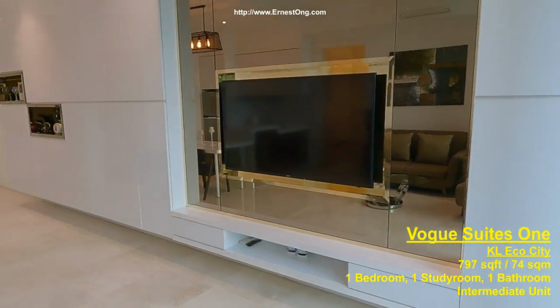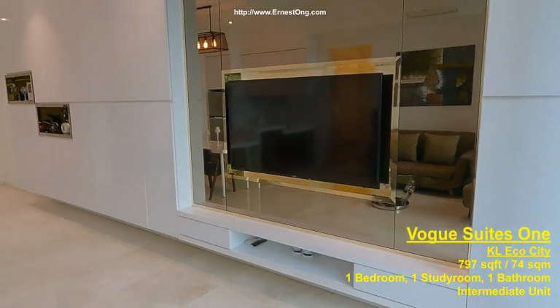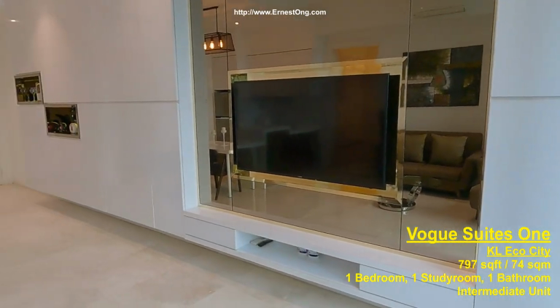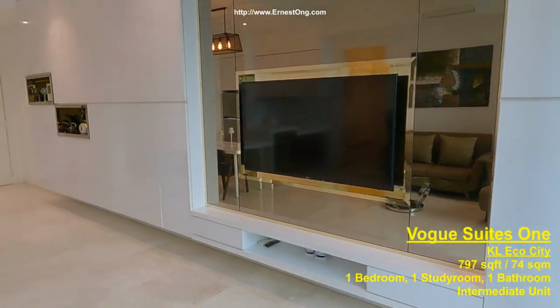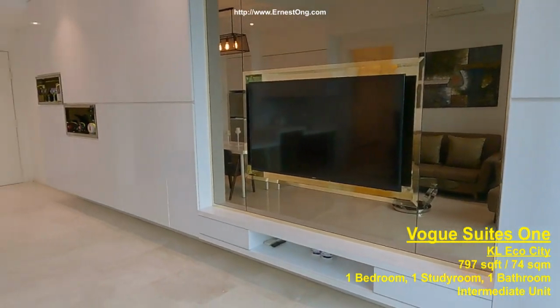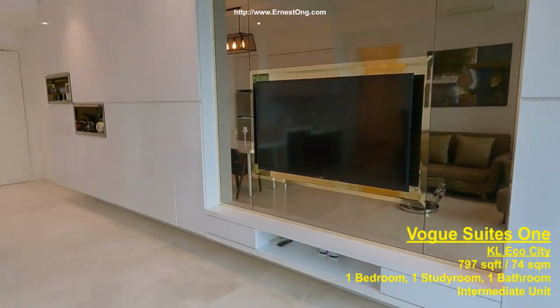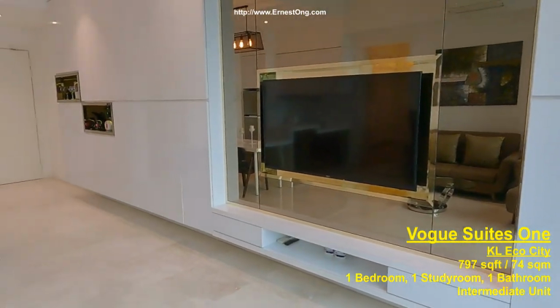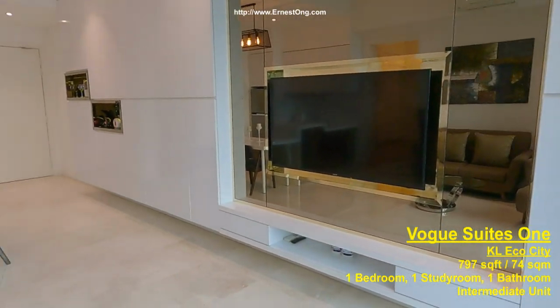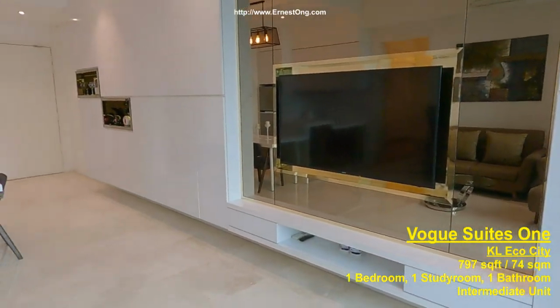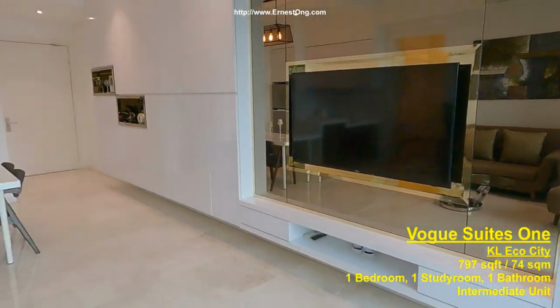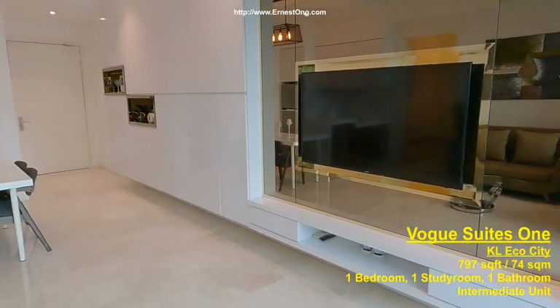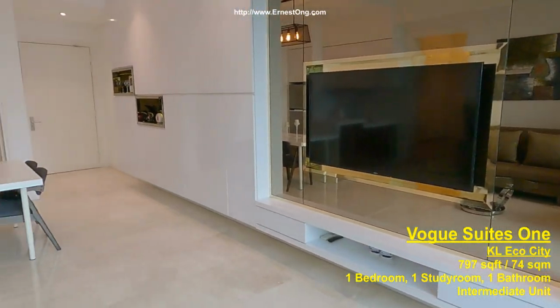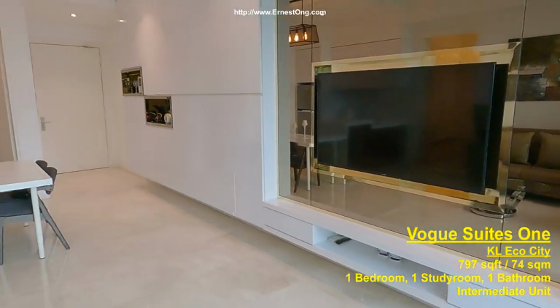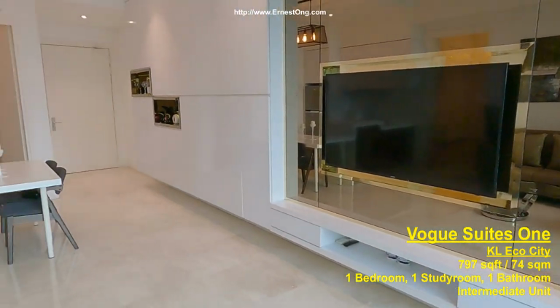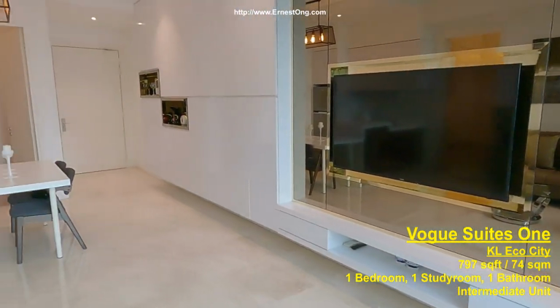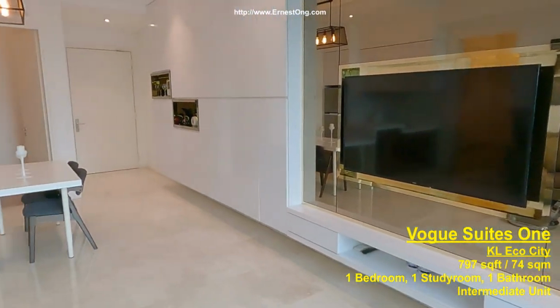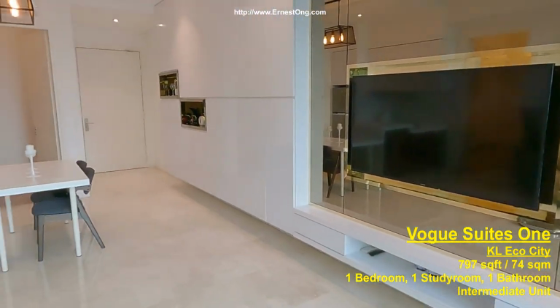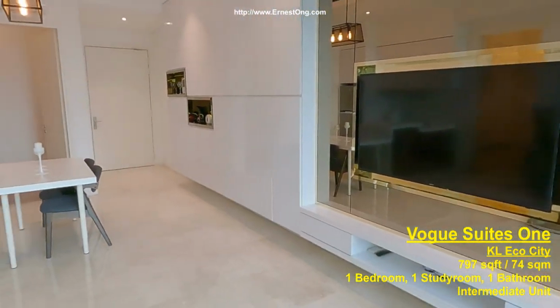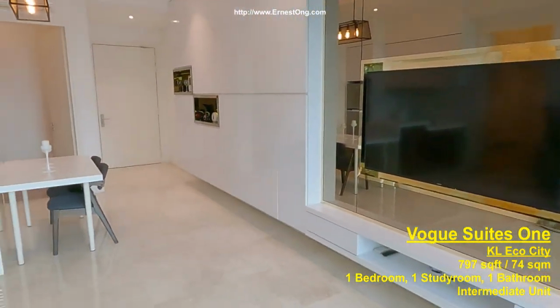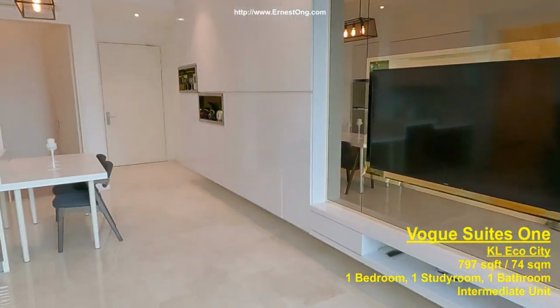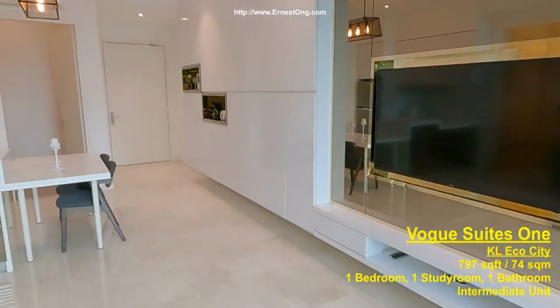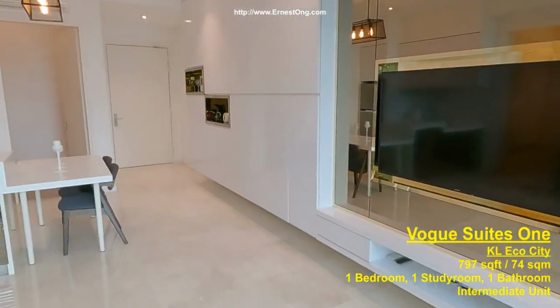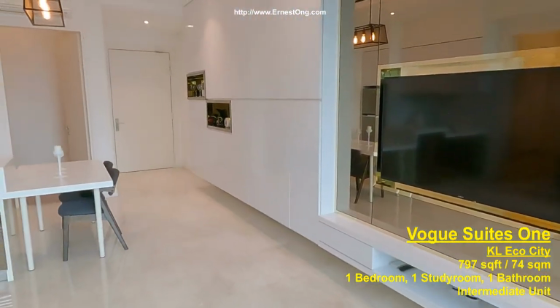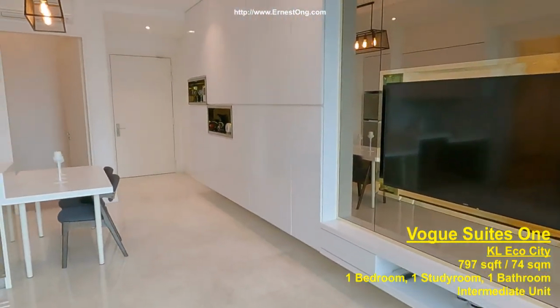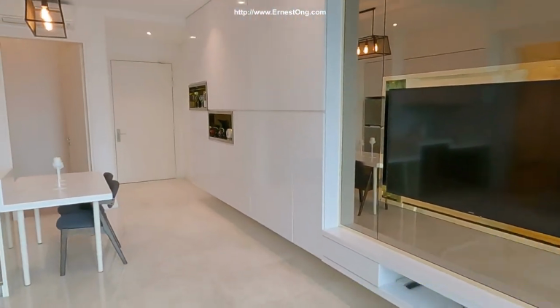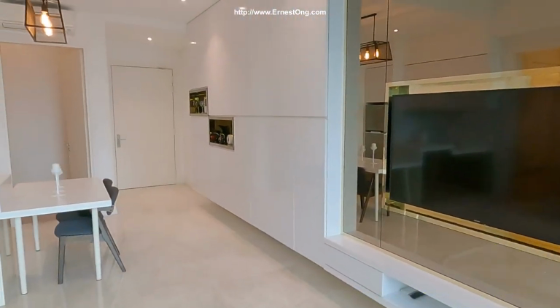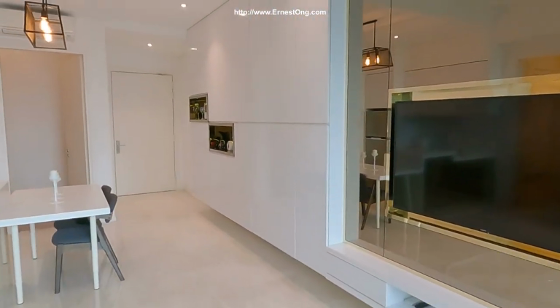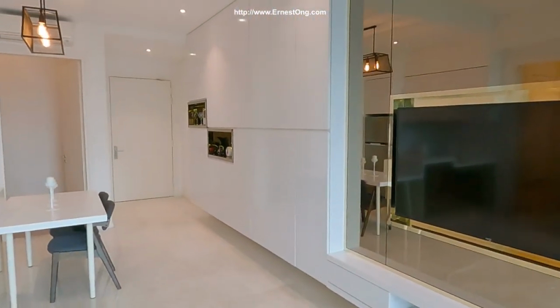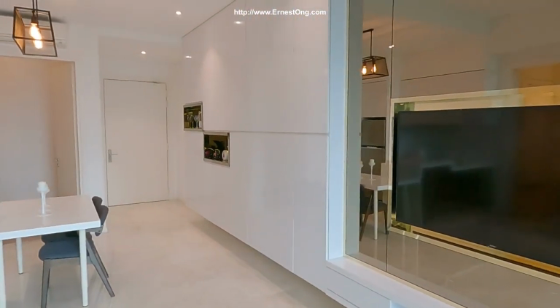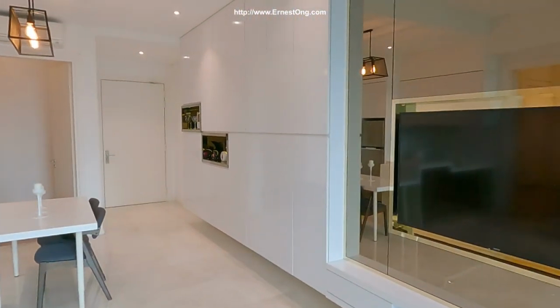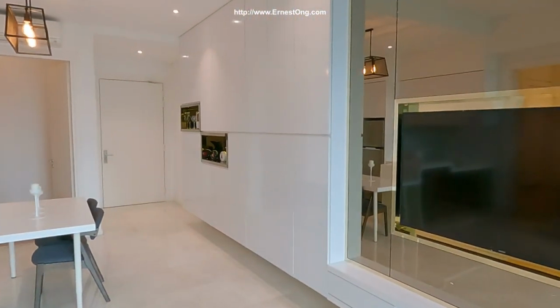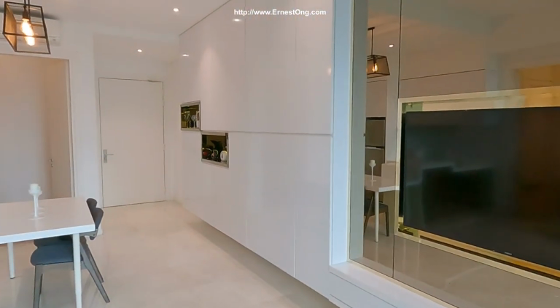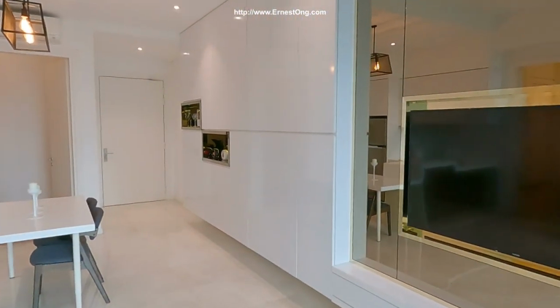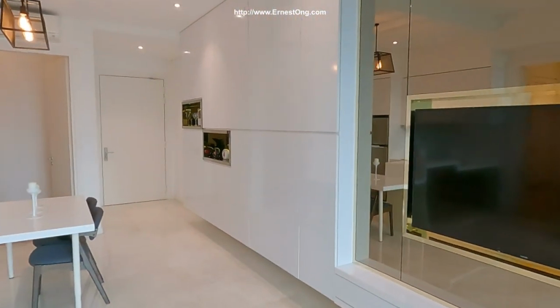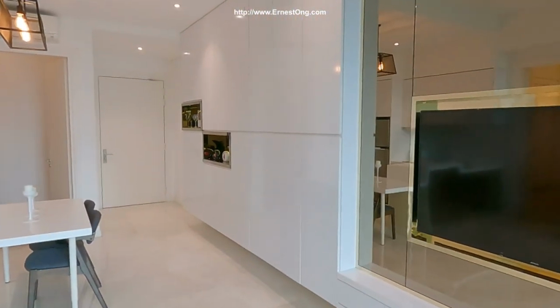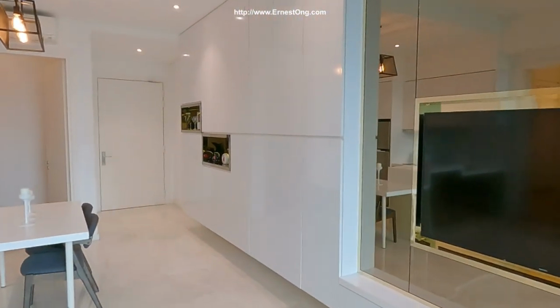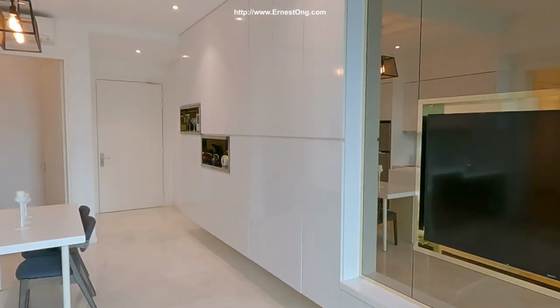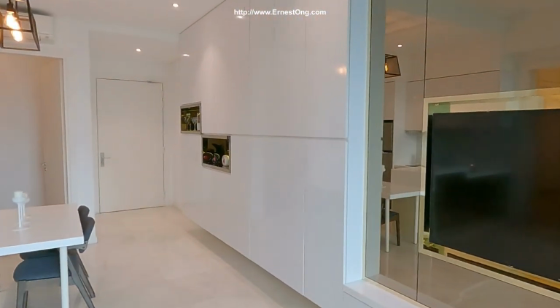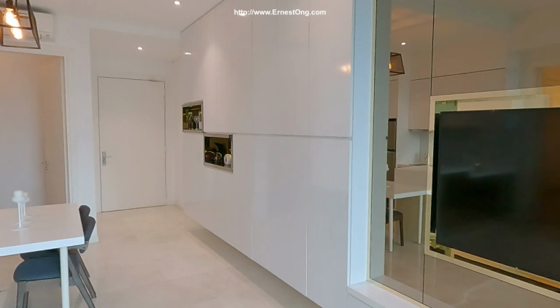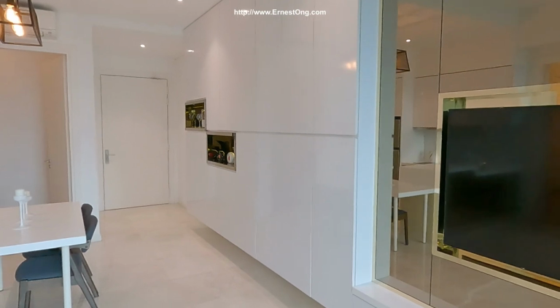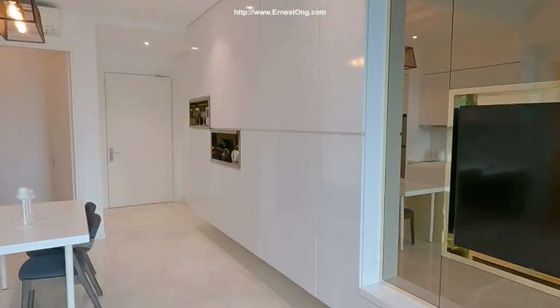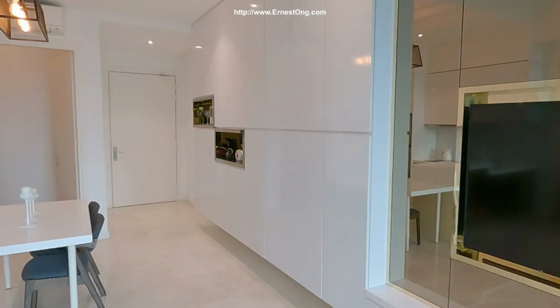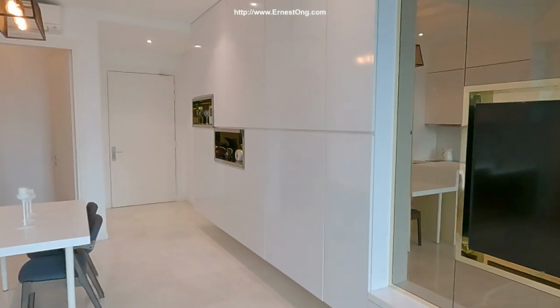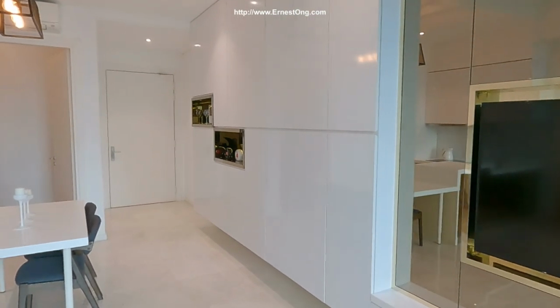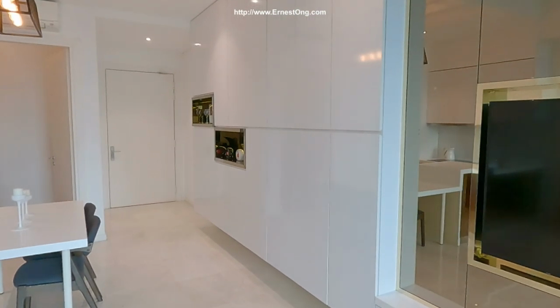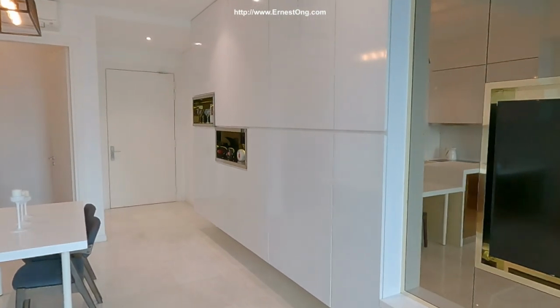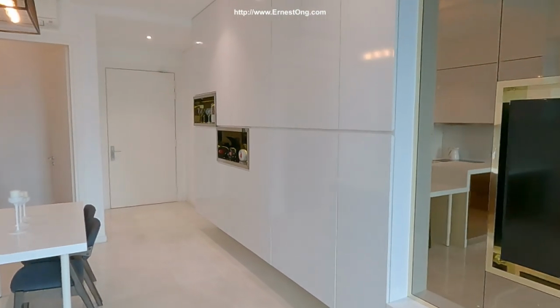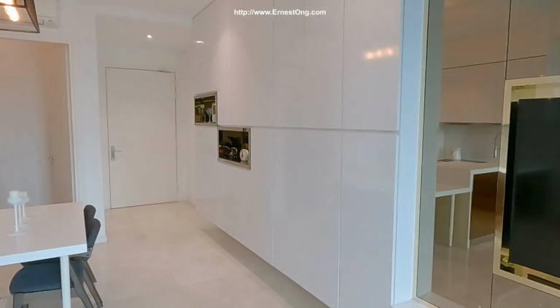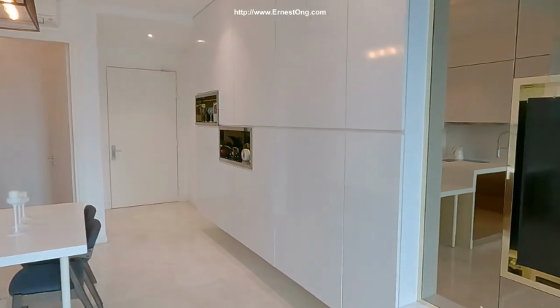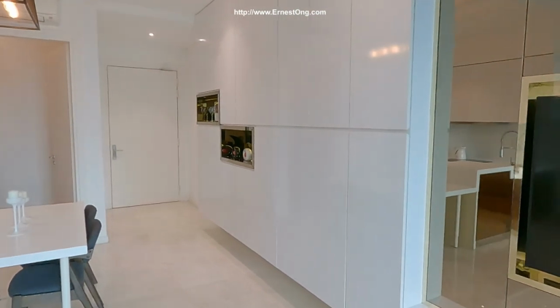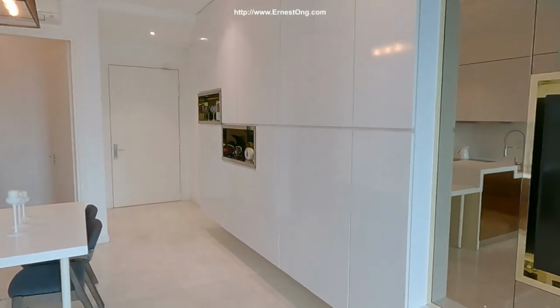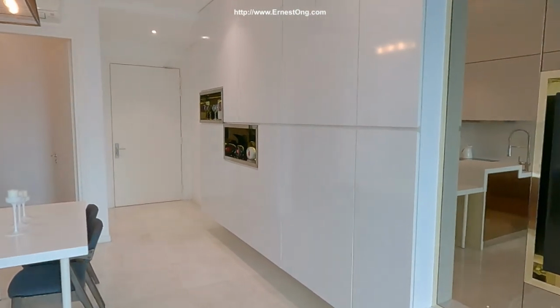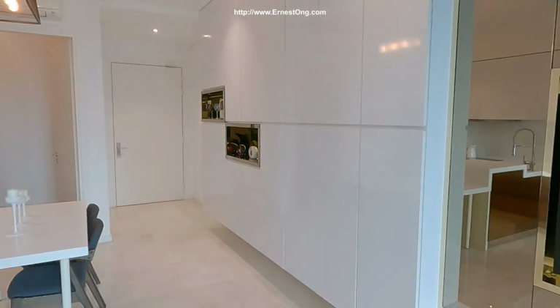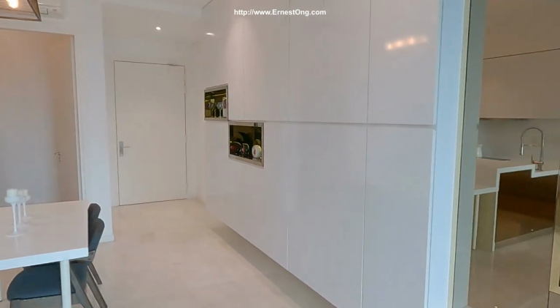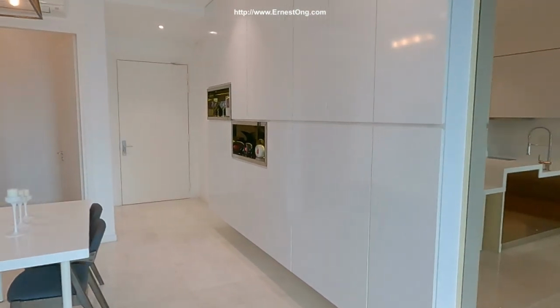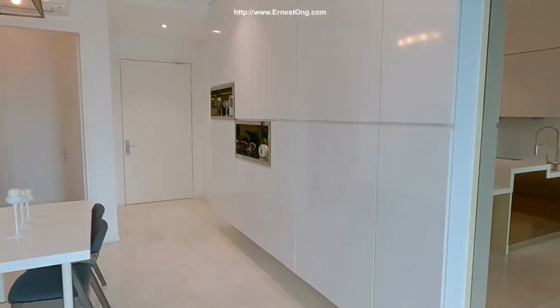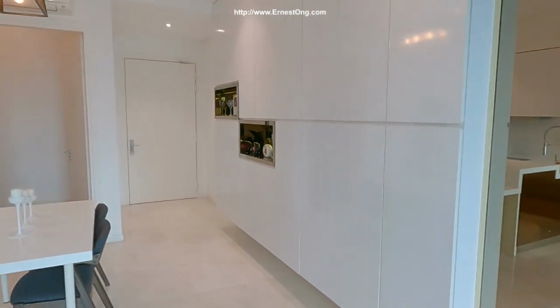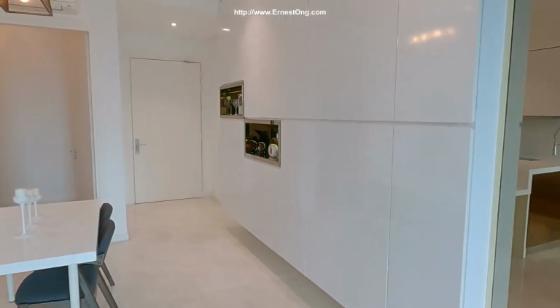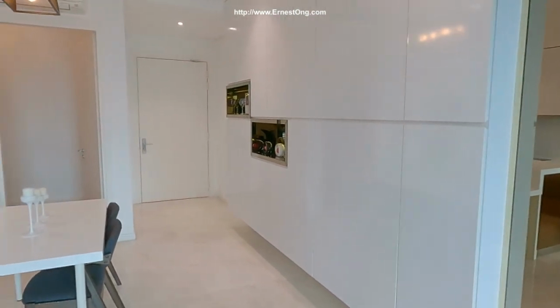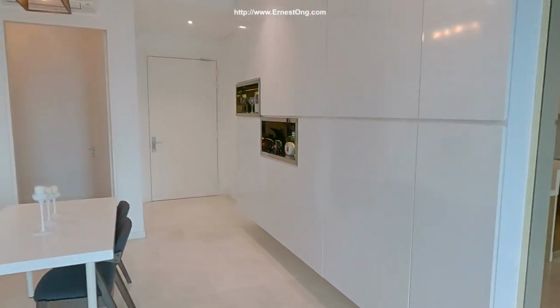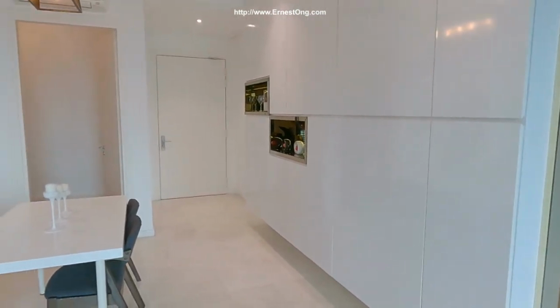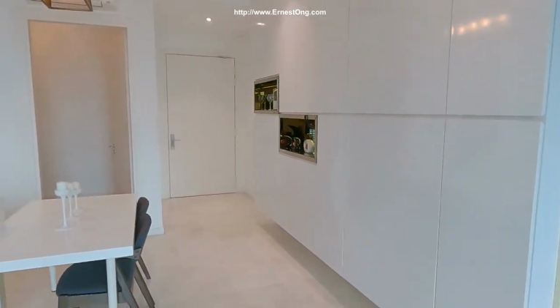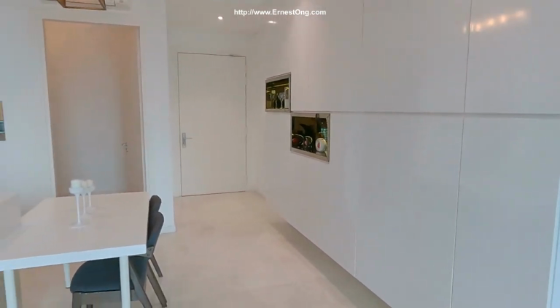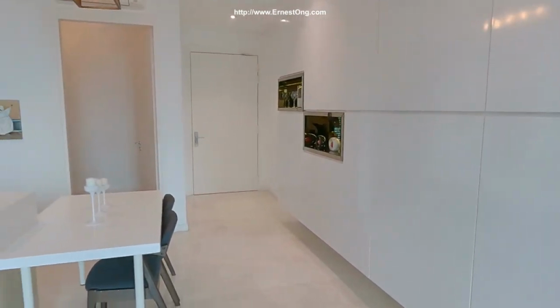TV, TV cabinets, plenty of storage space.